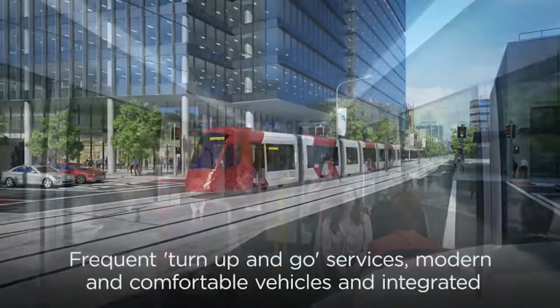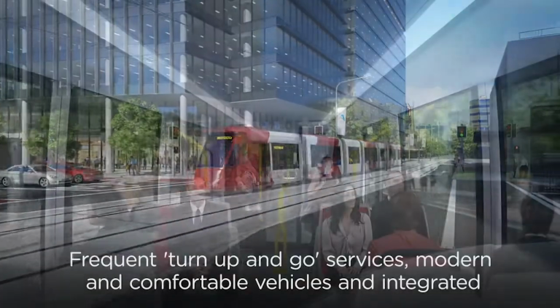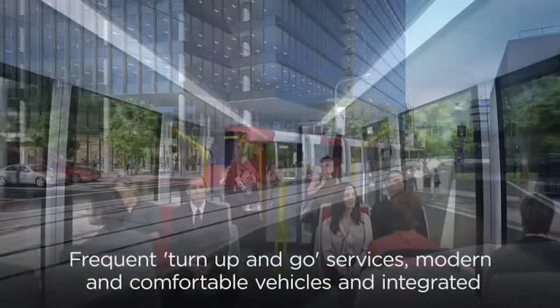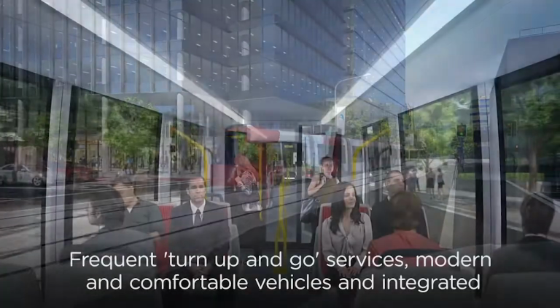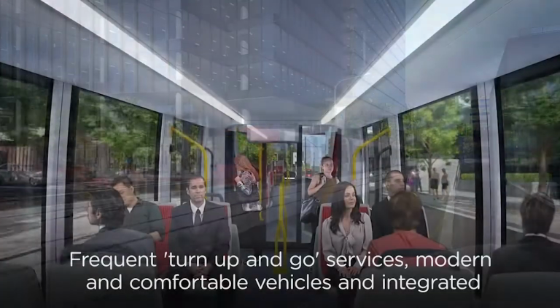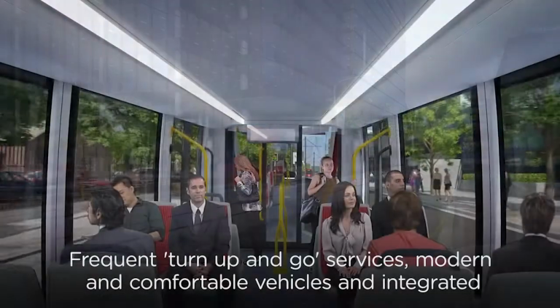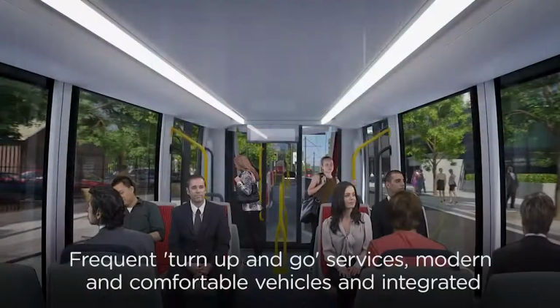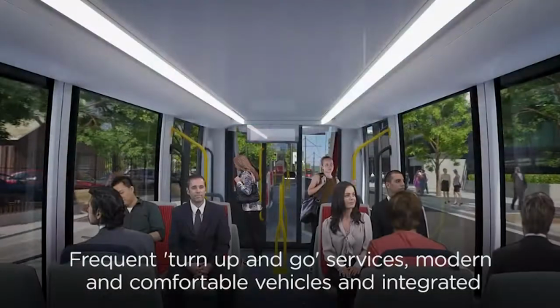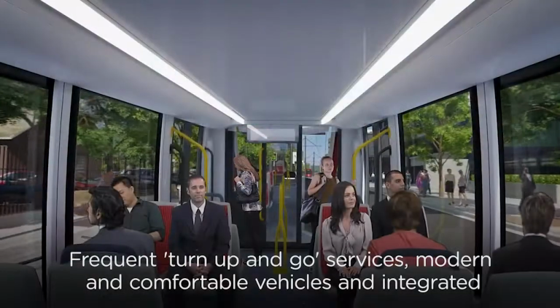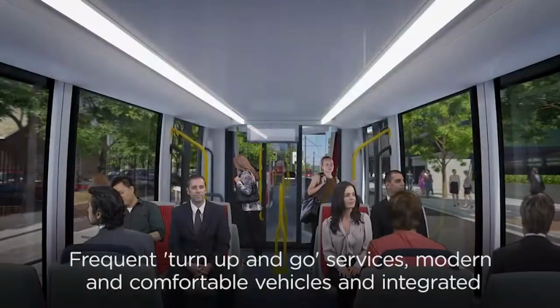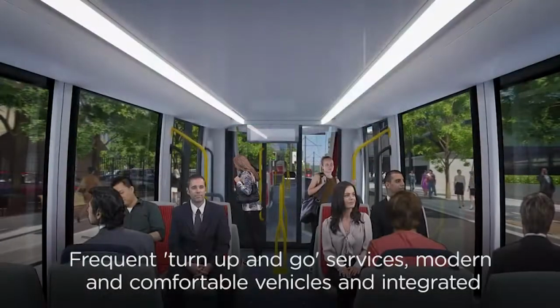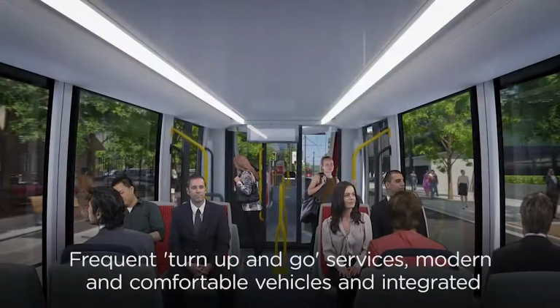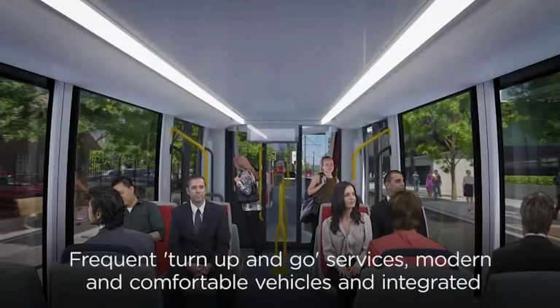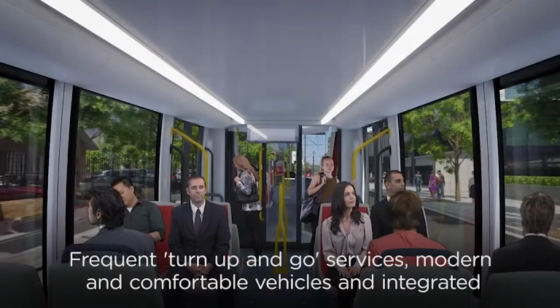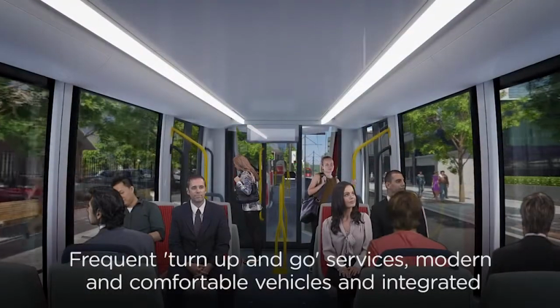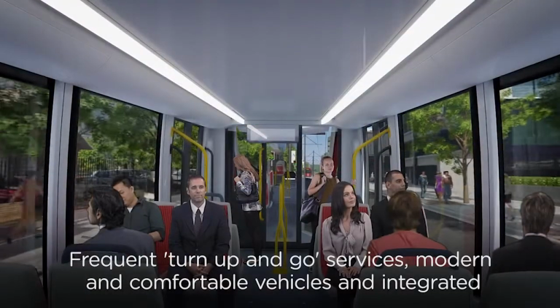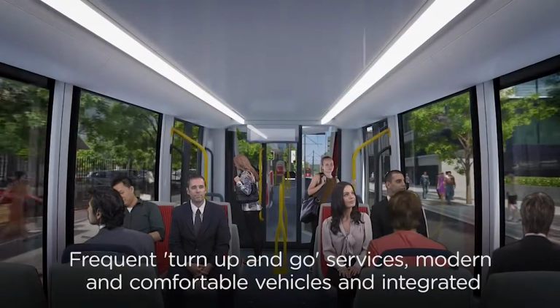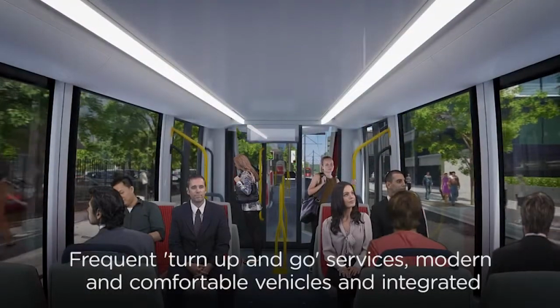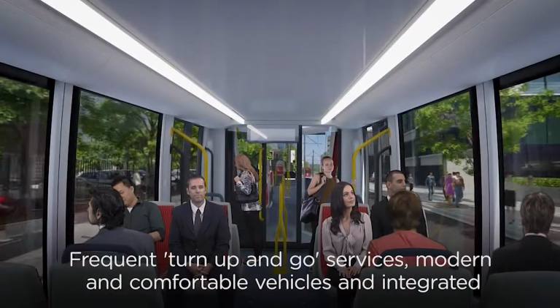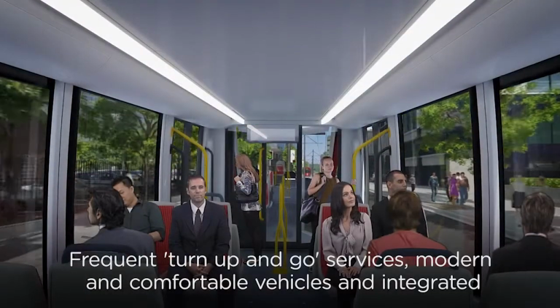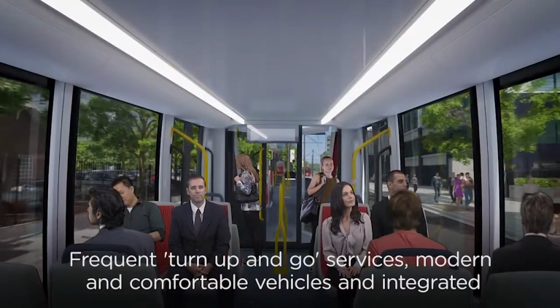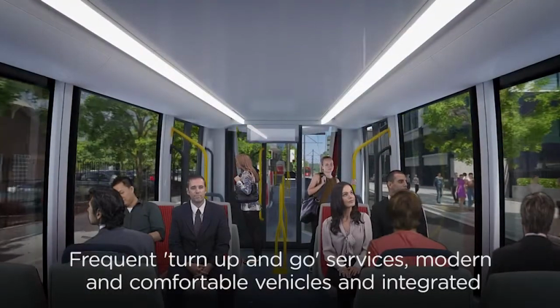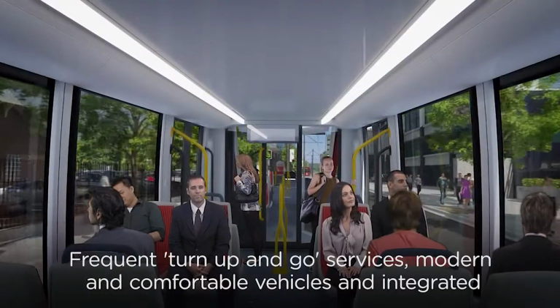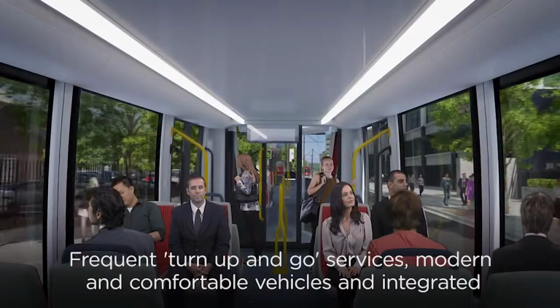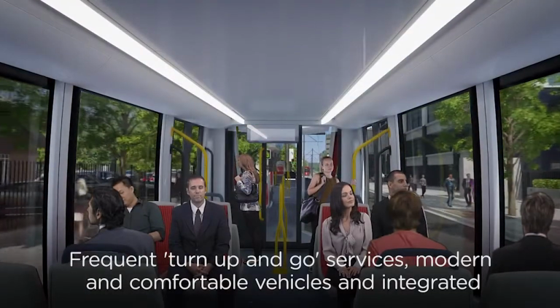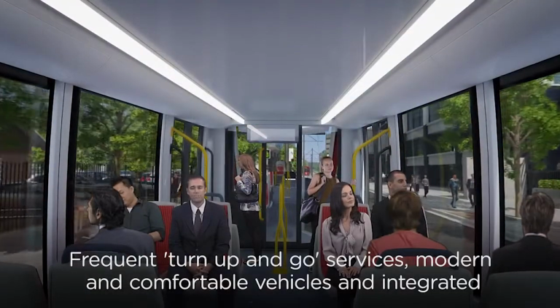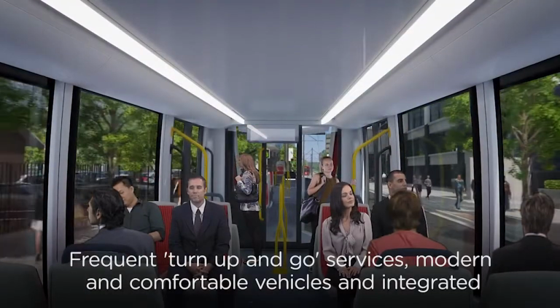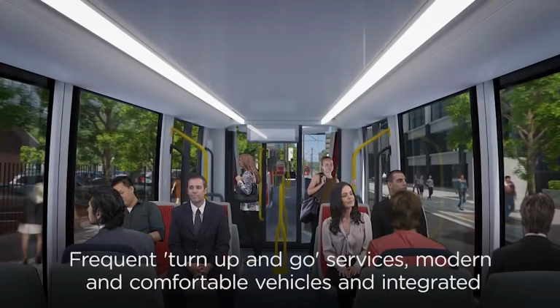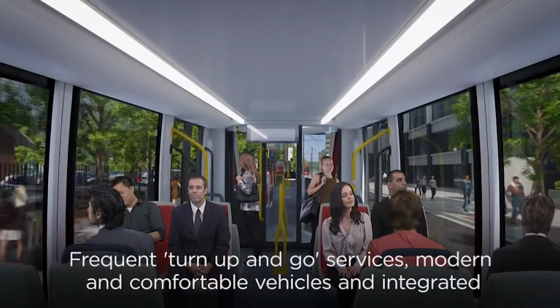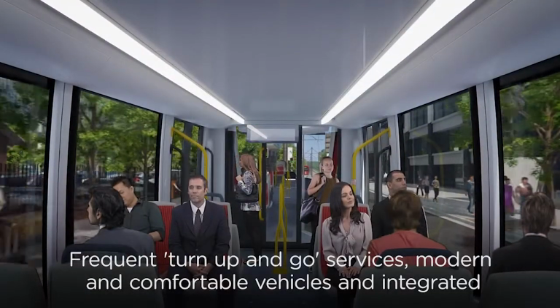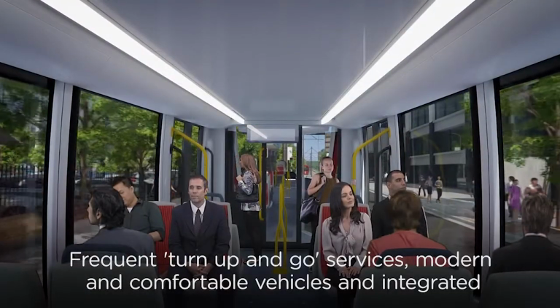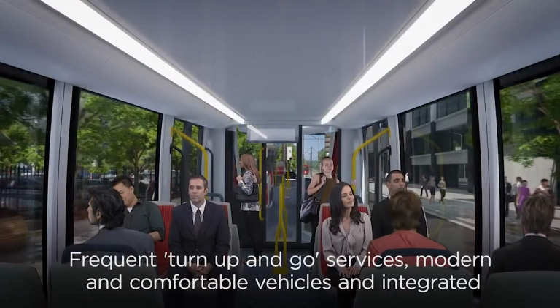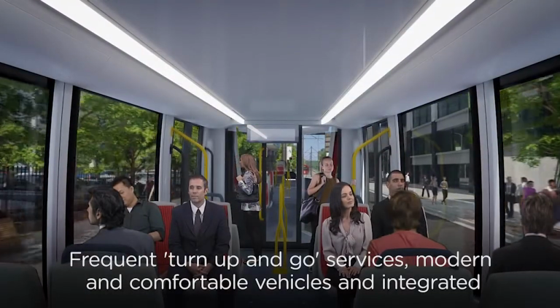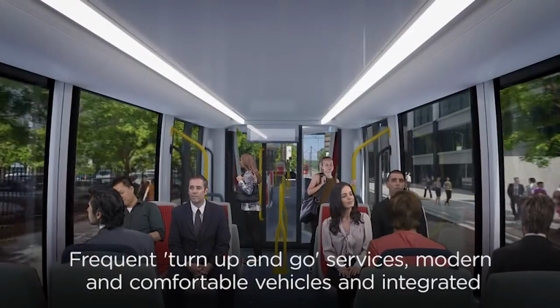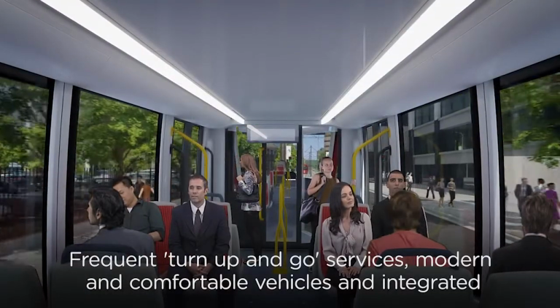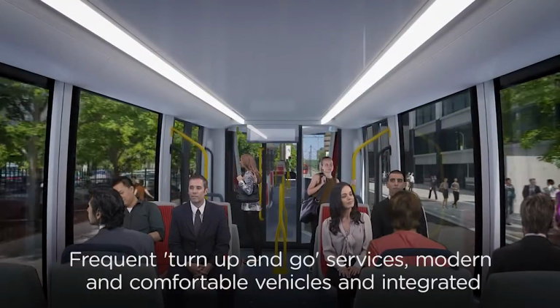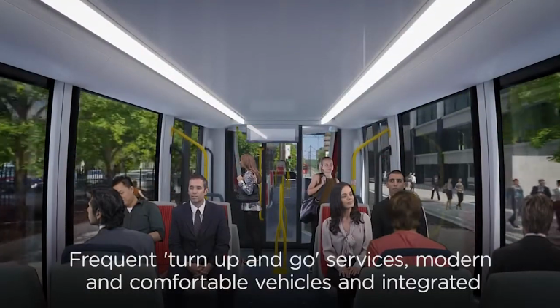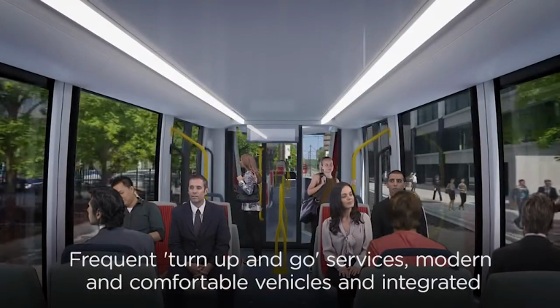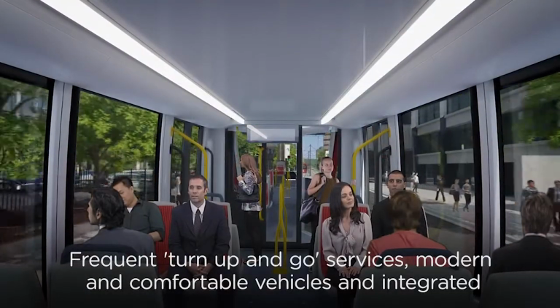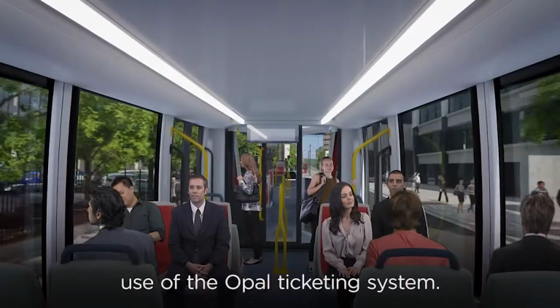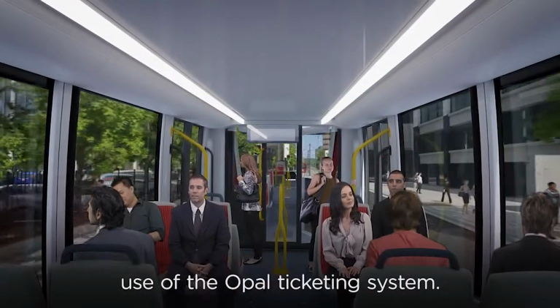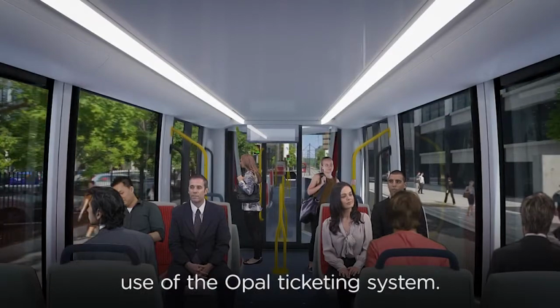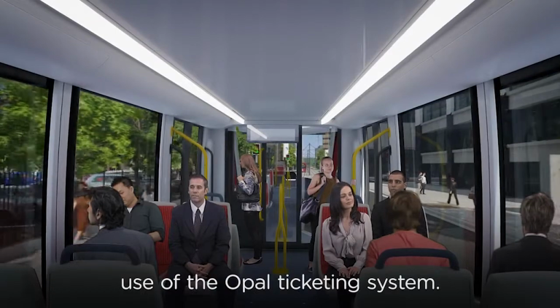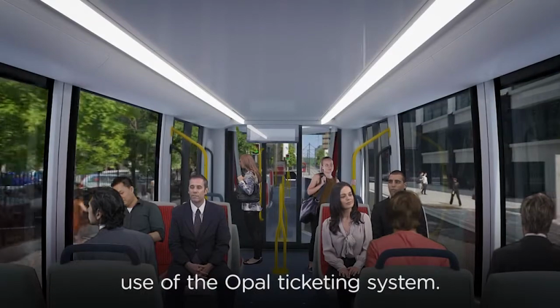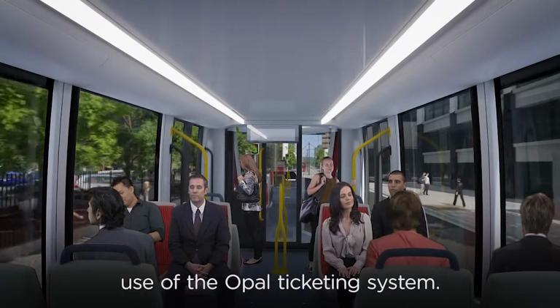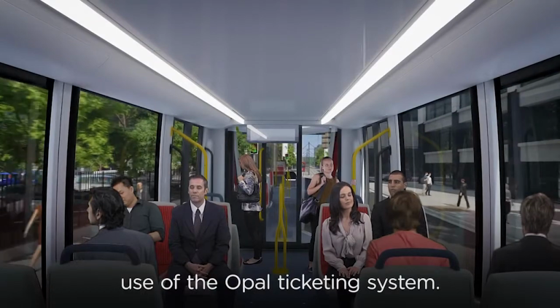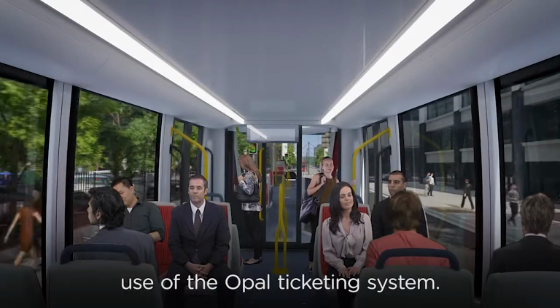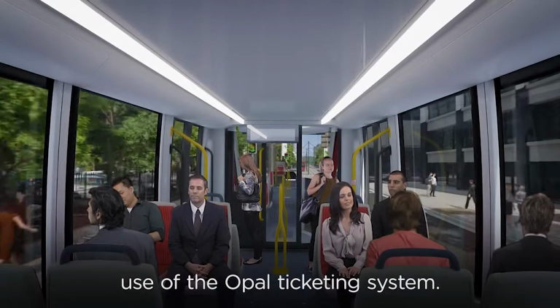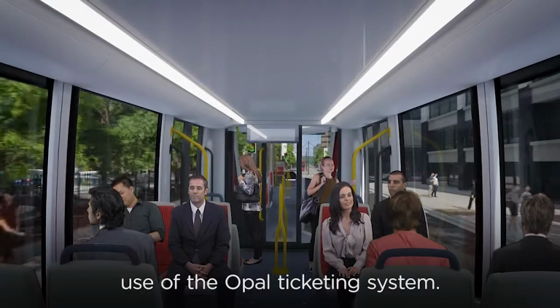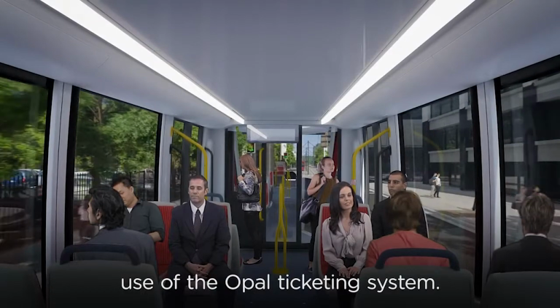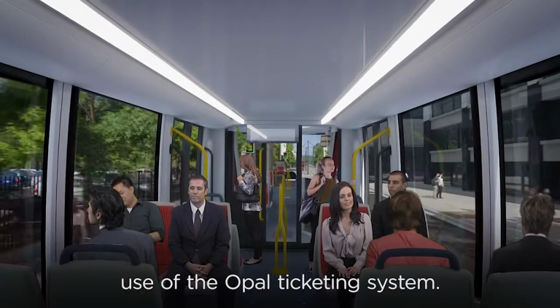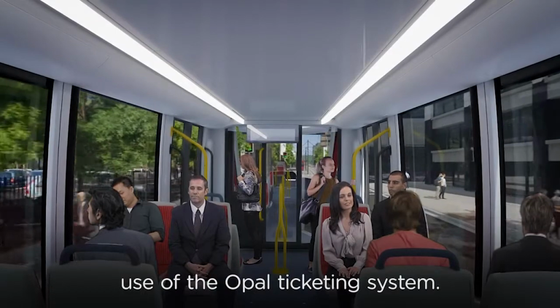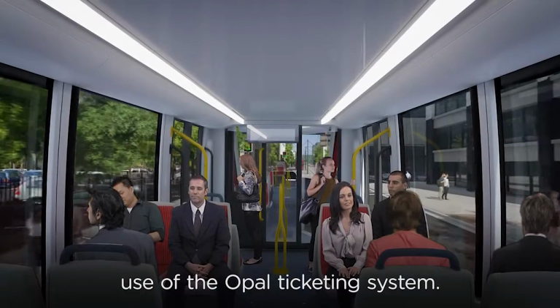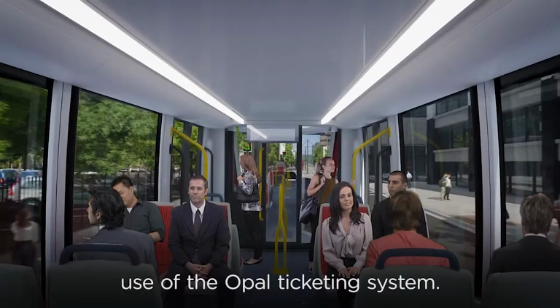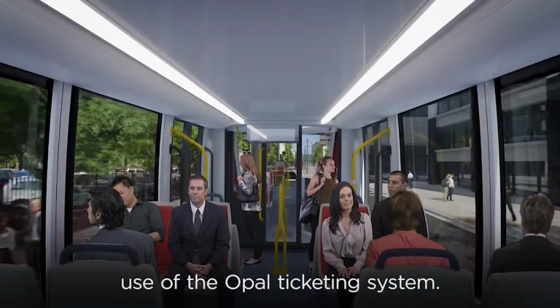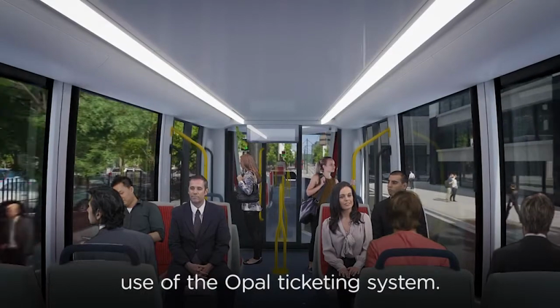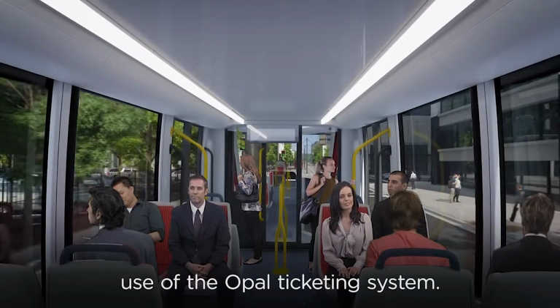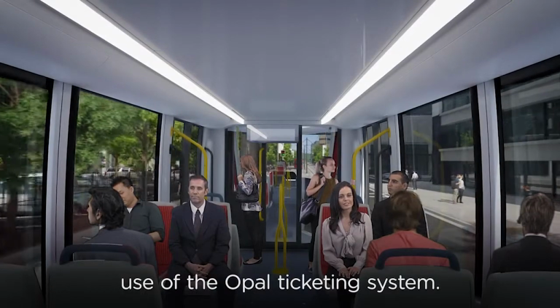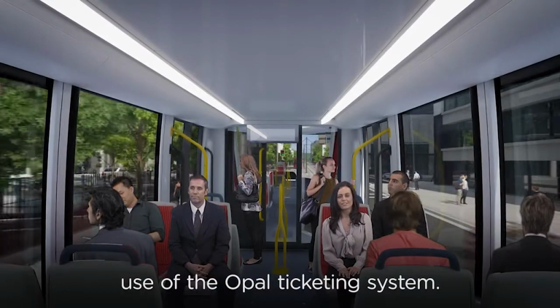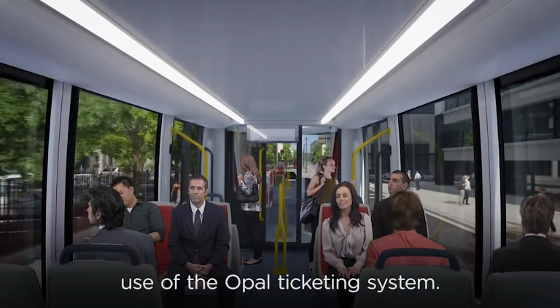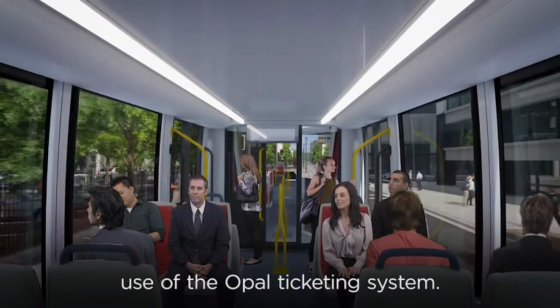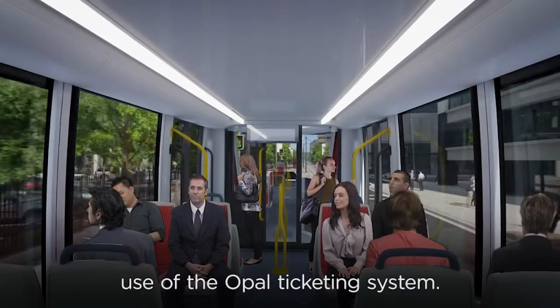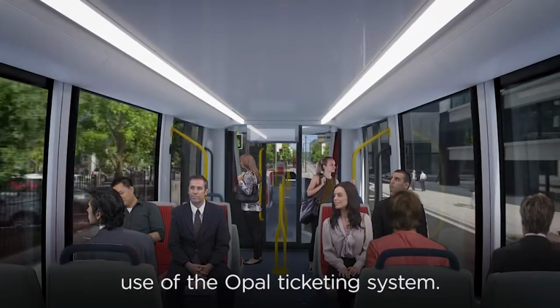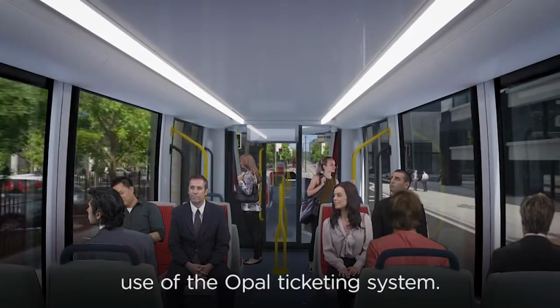Frequent turn-up-and-go services, modern and comfortable vehicles, and integrated use of the Opal ticketing system.